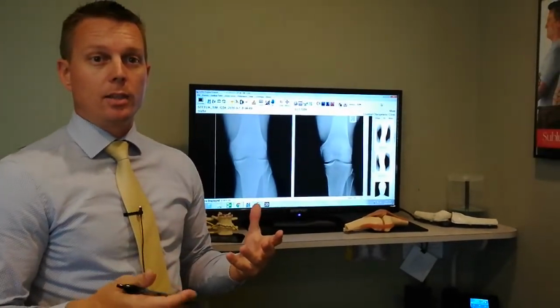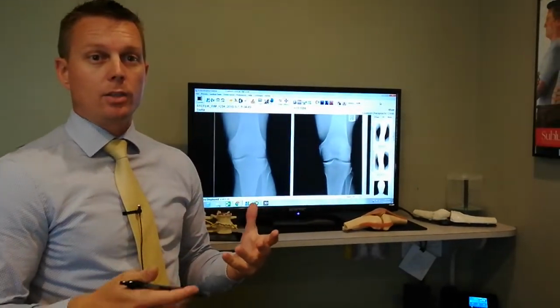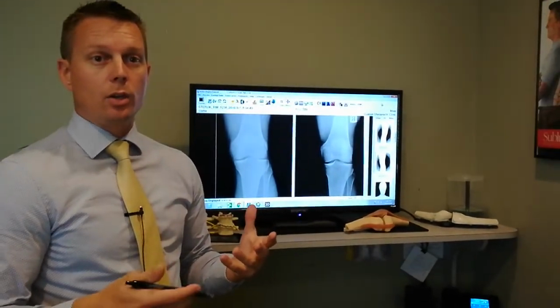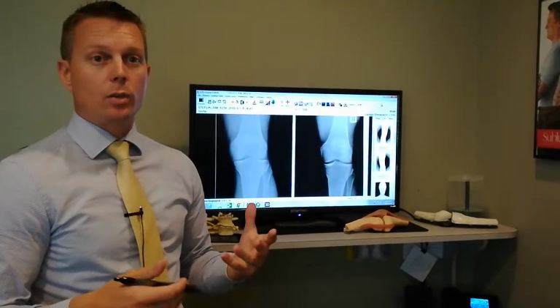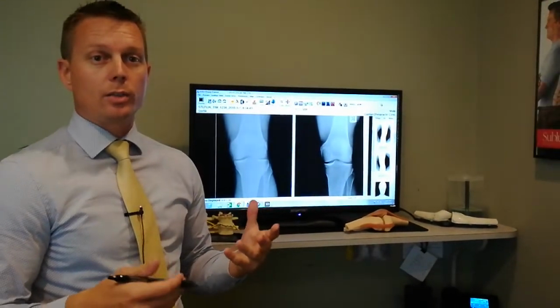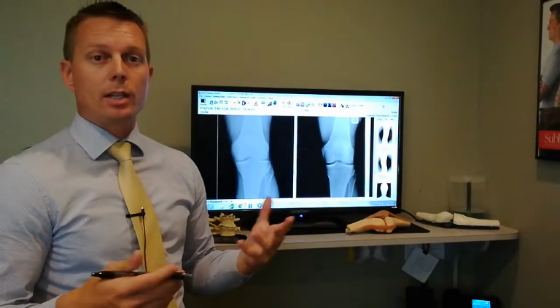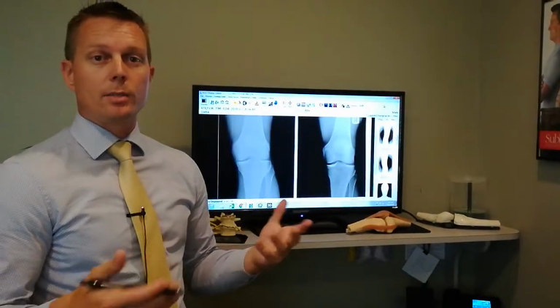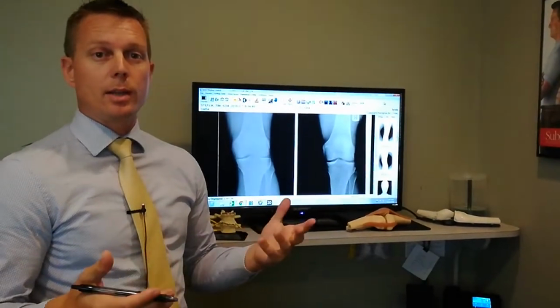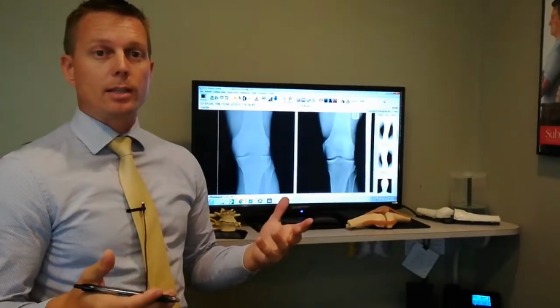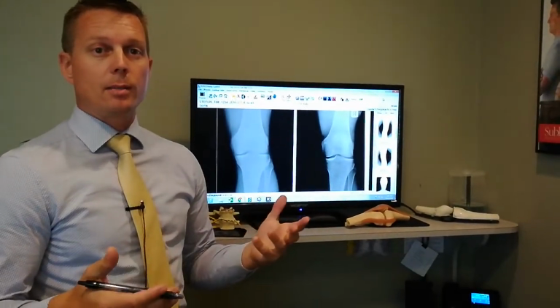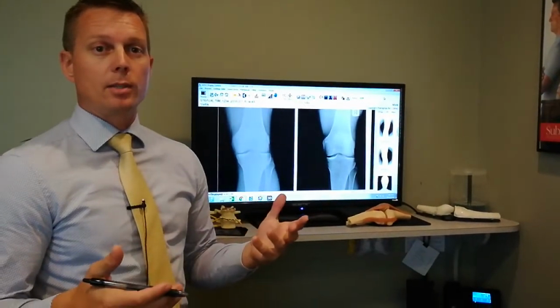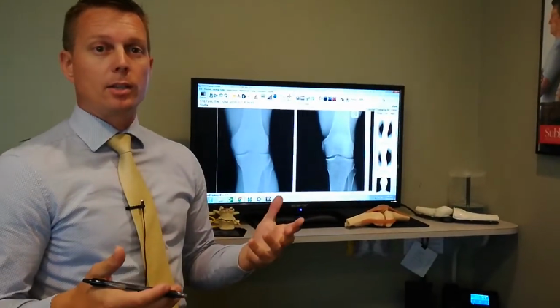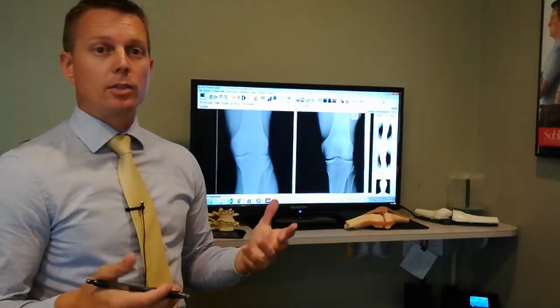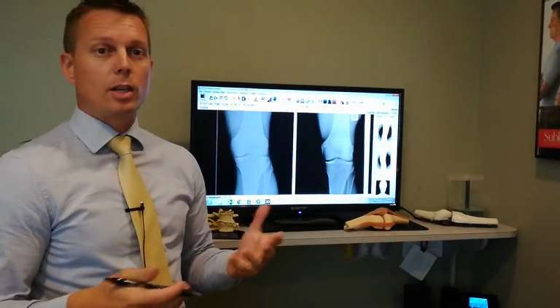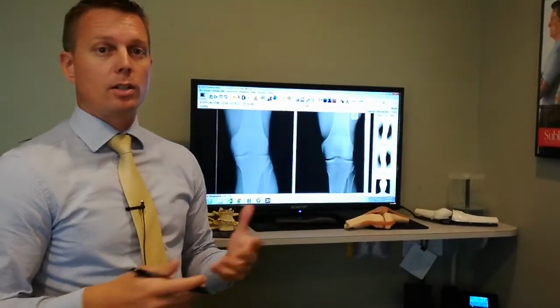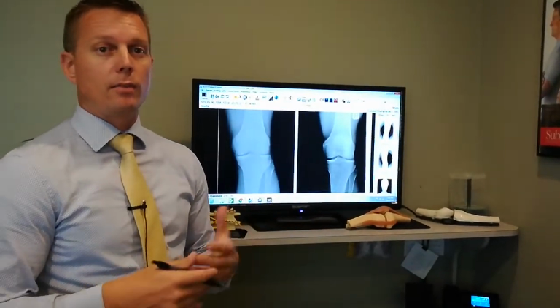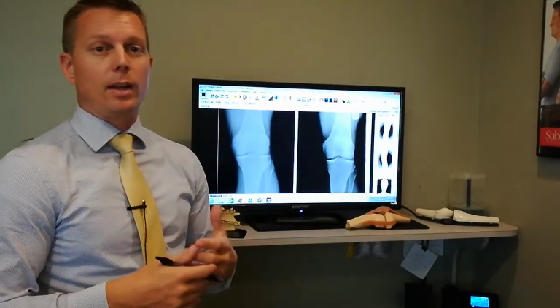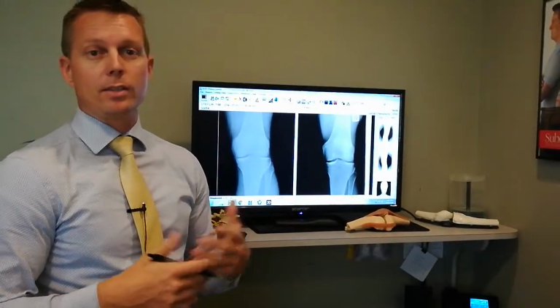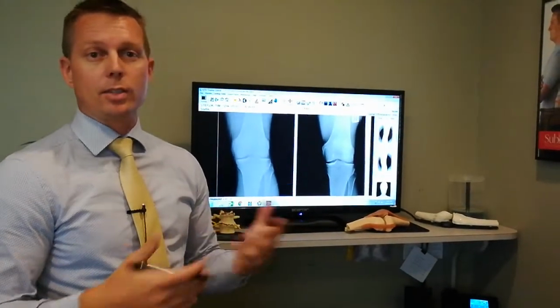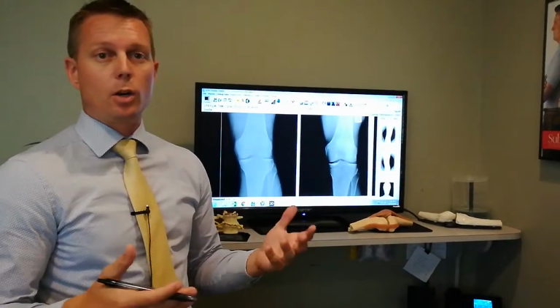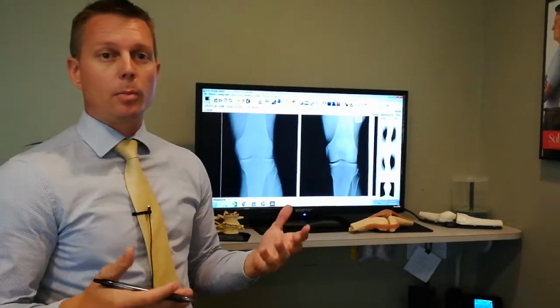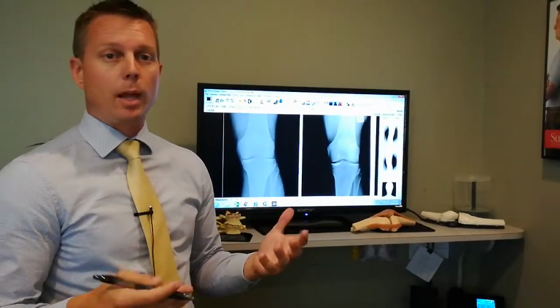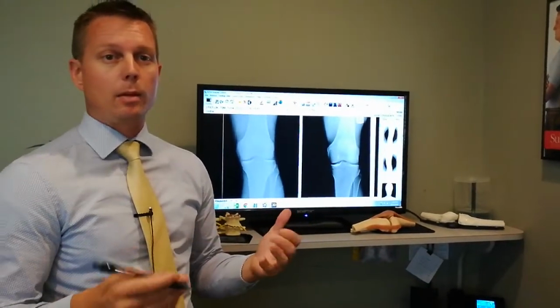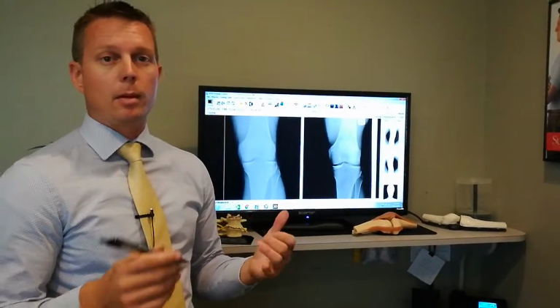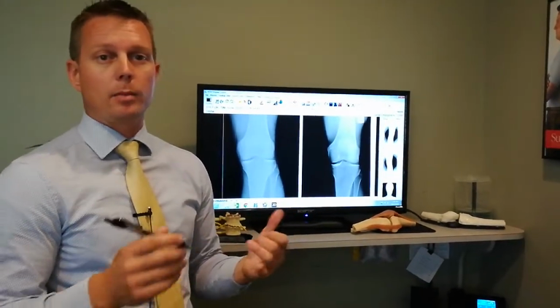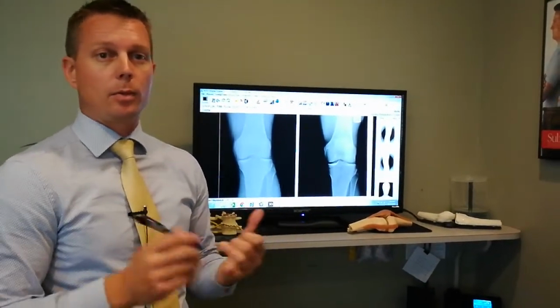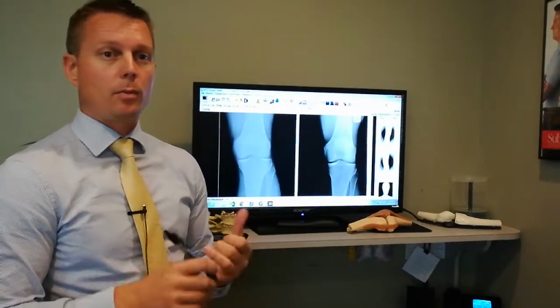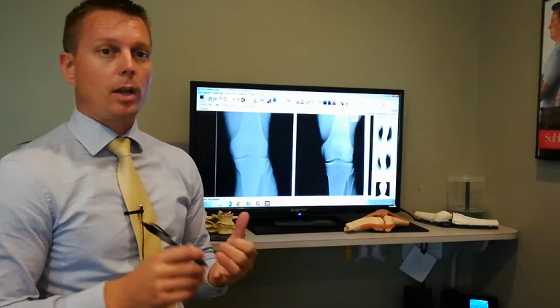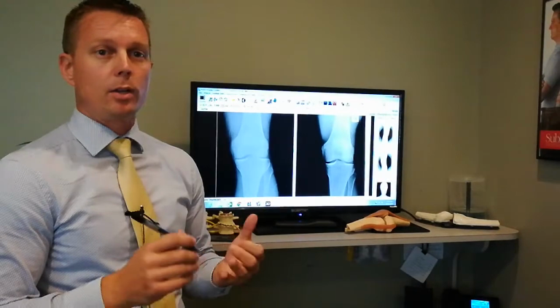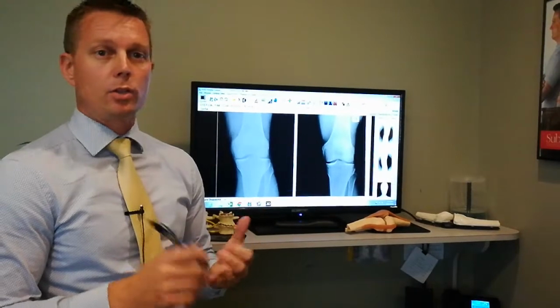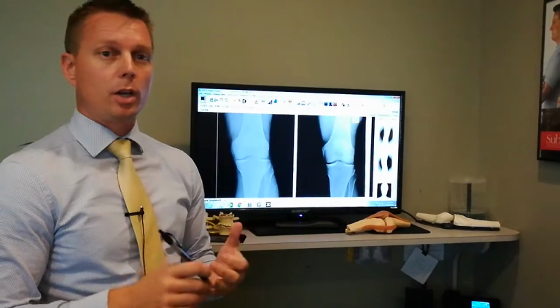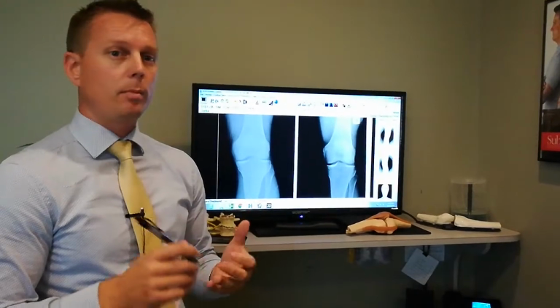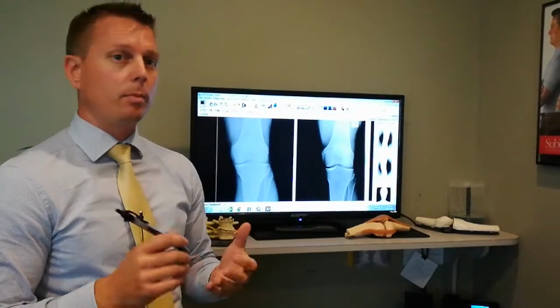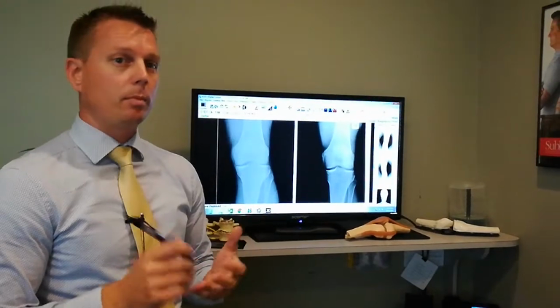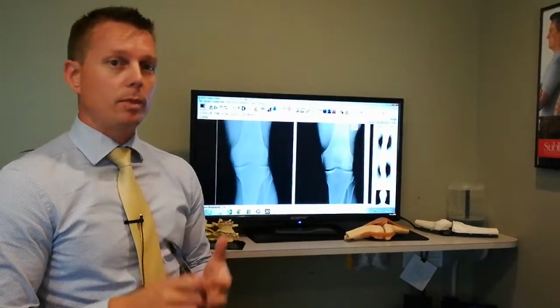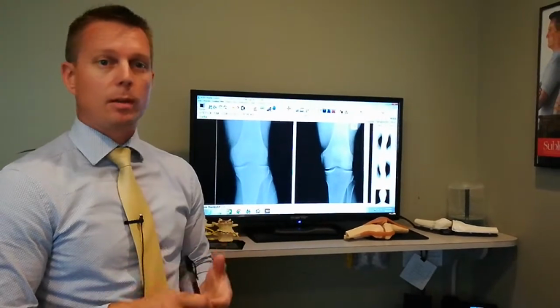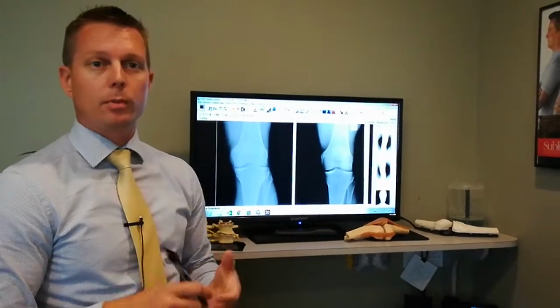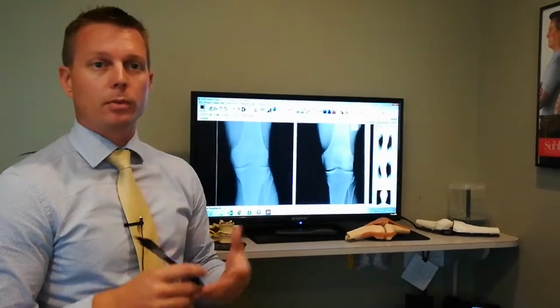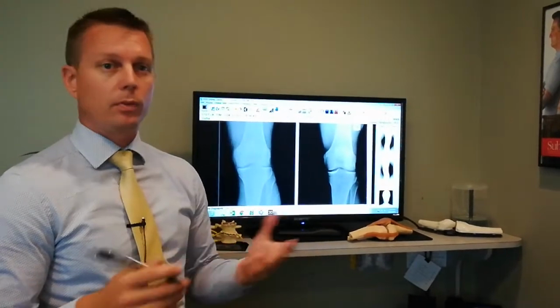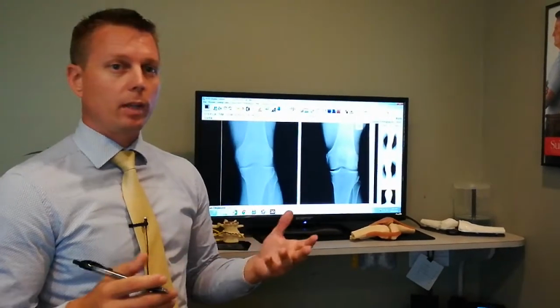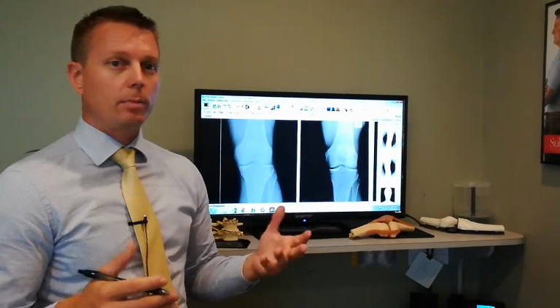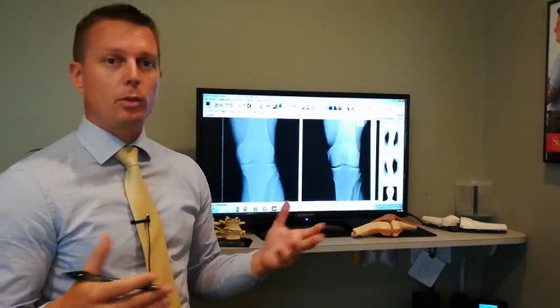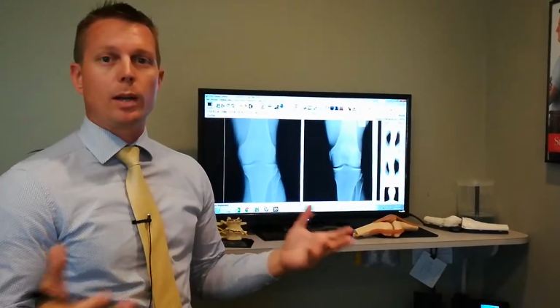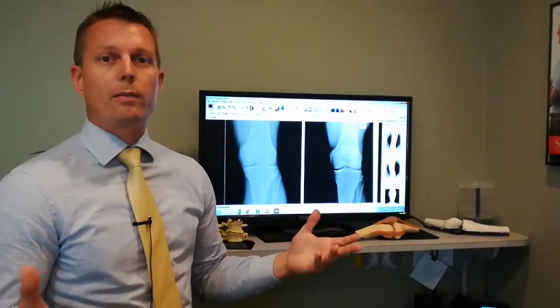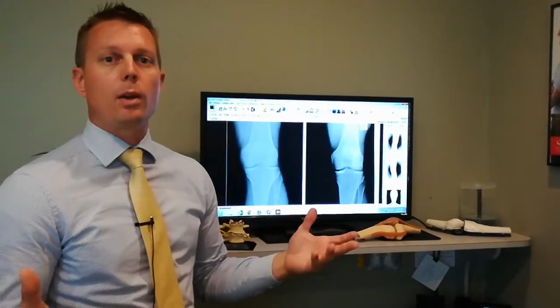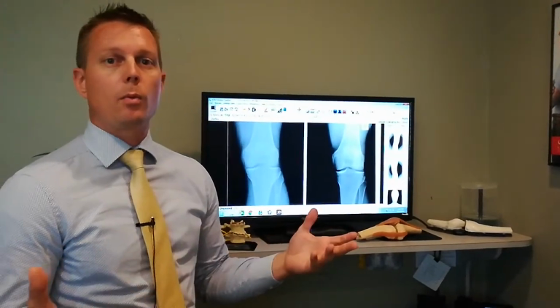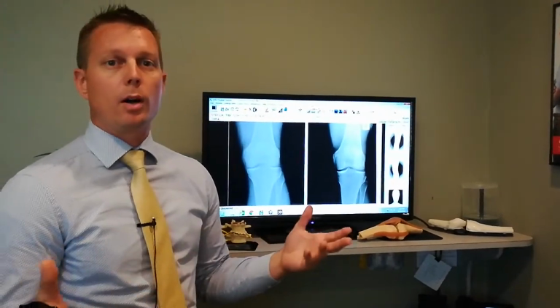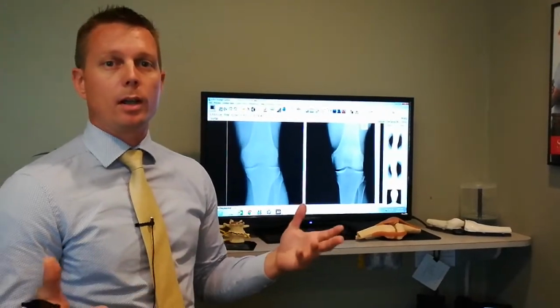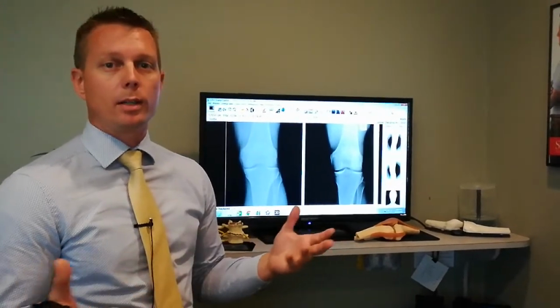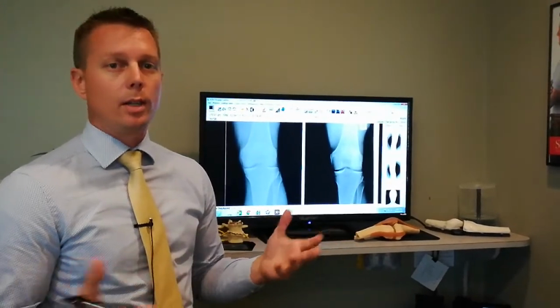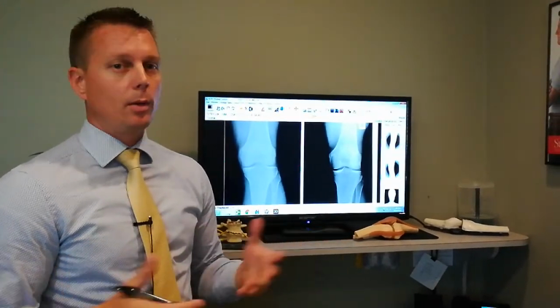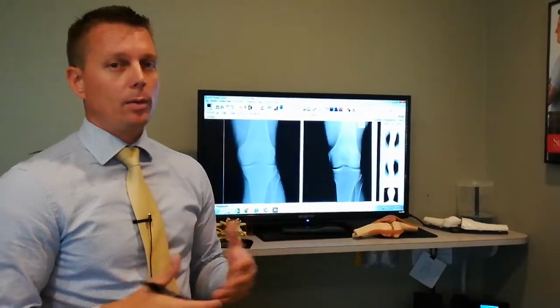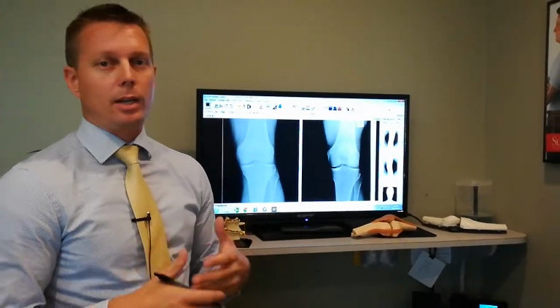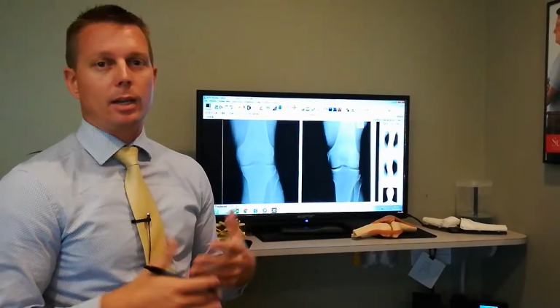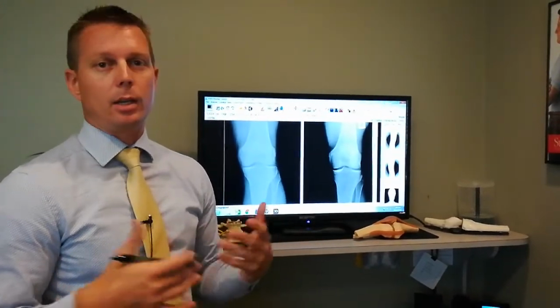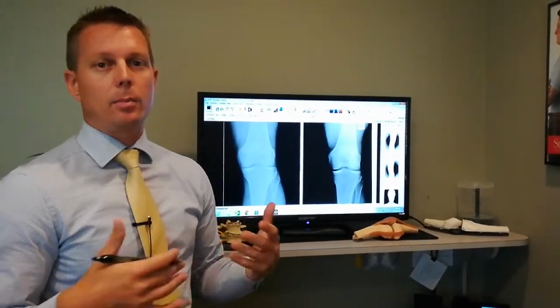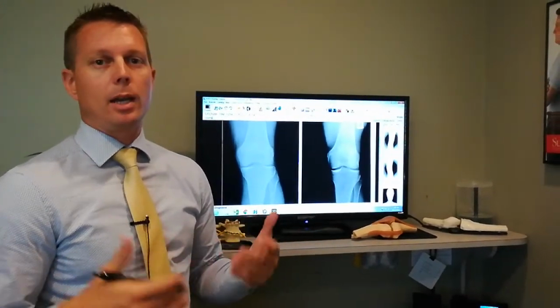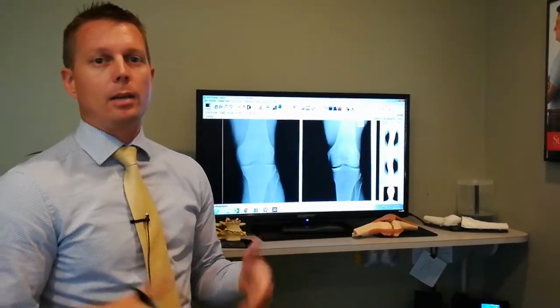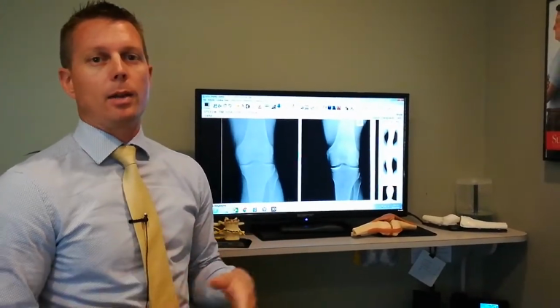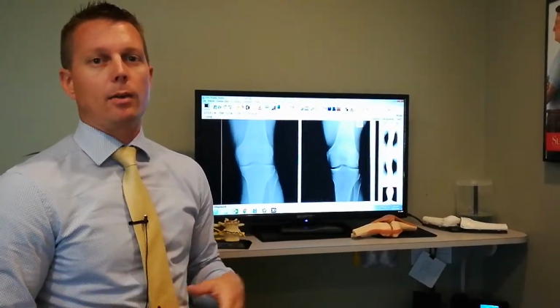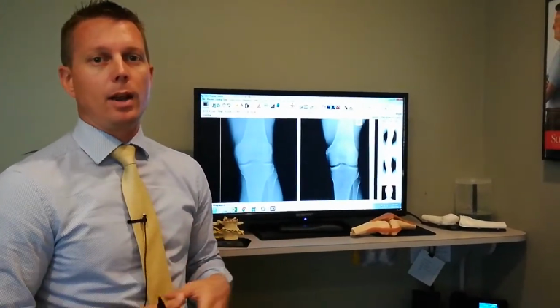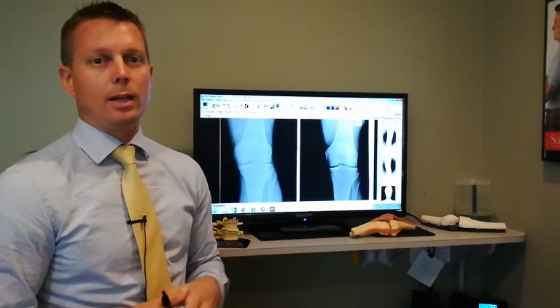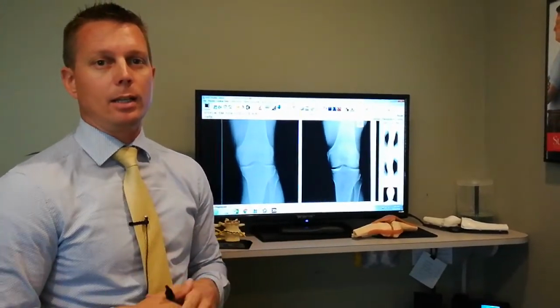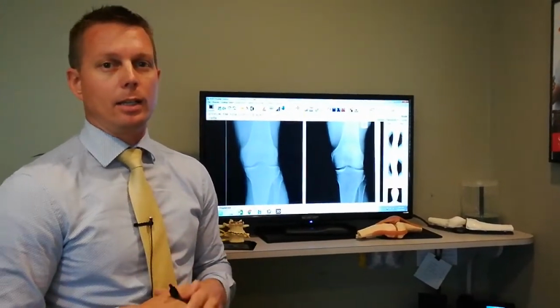So since my stem cell injection I've had zero pain. I'm able to run, jump, tumble, flip, do whatever I want without any pain in my right knee.